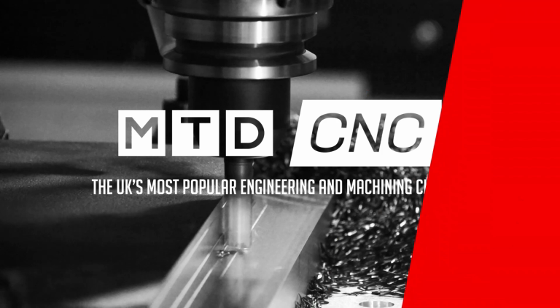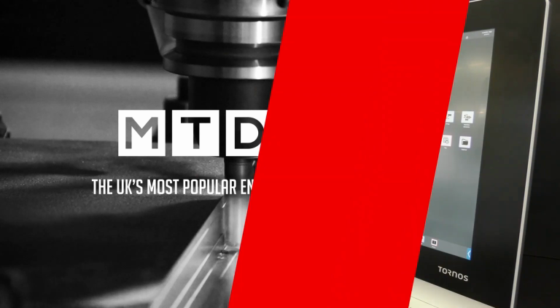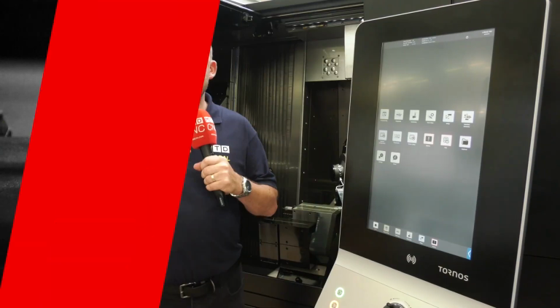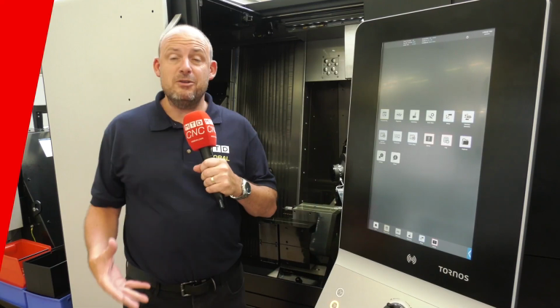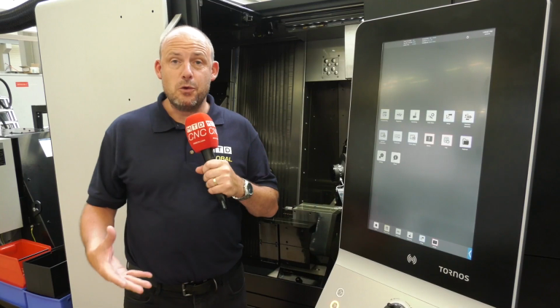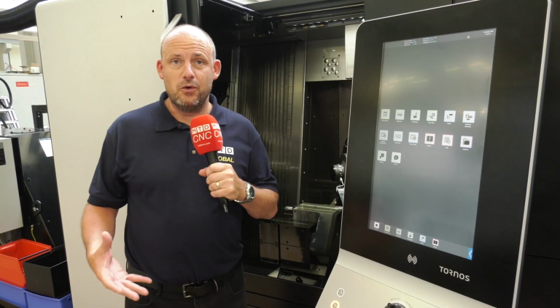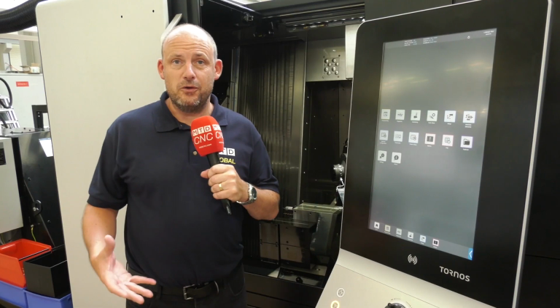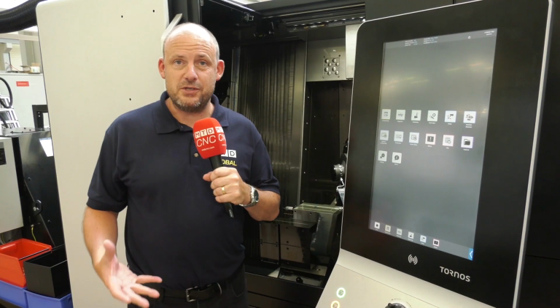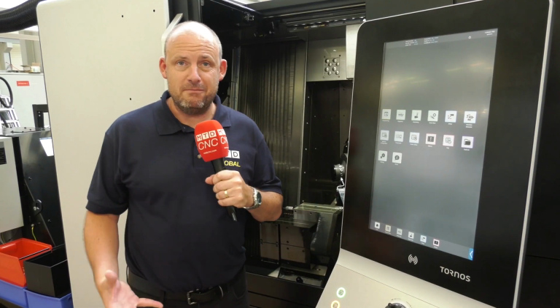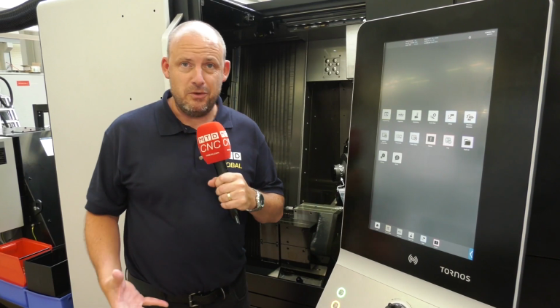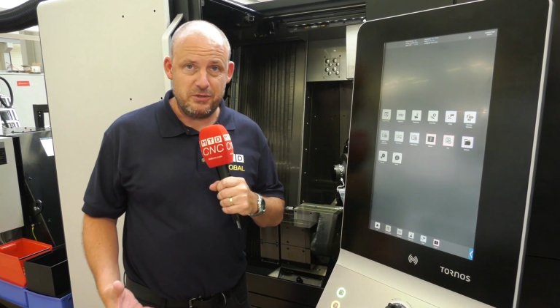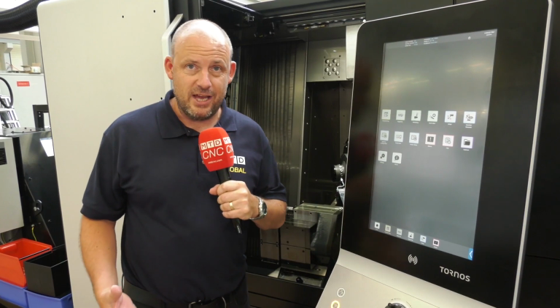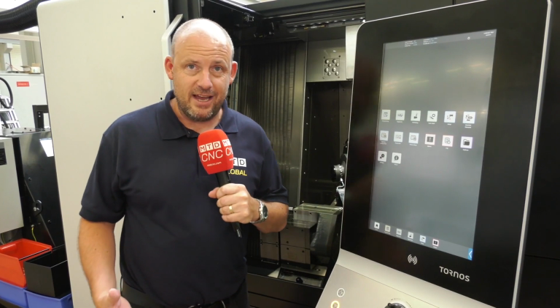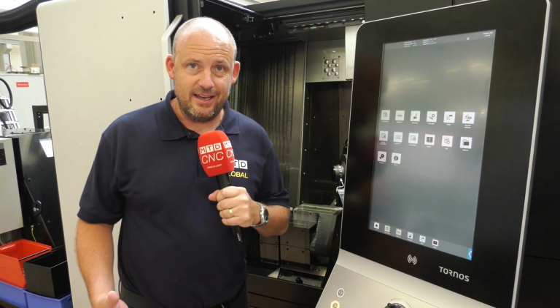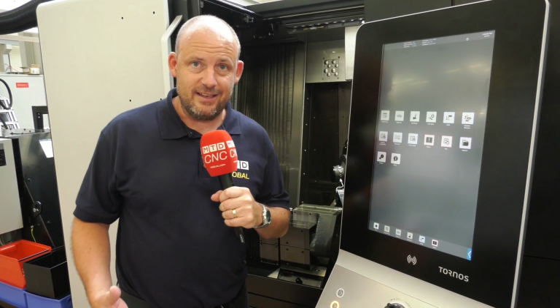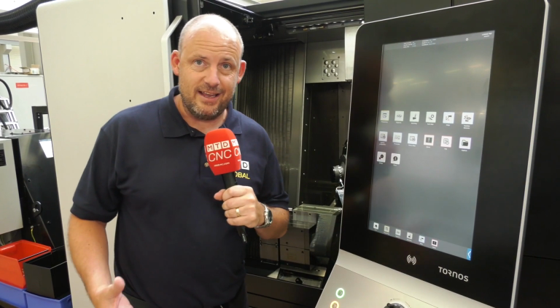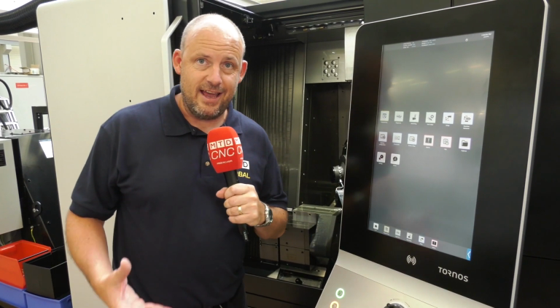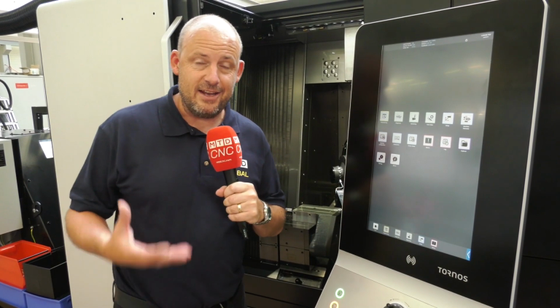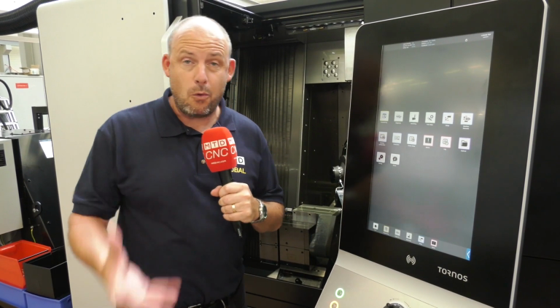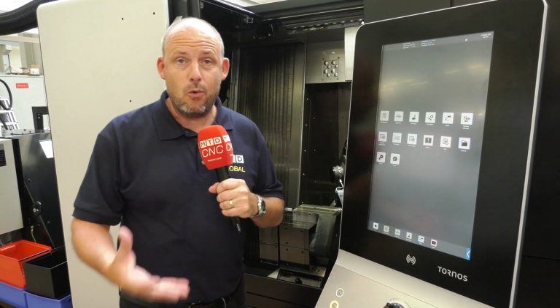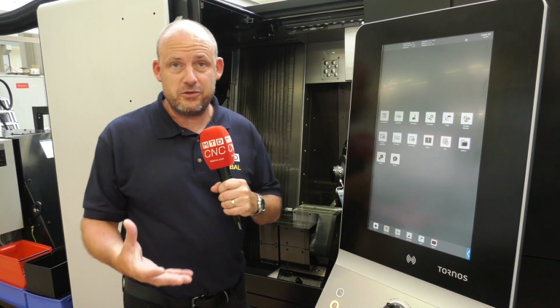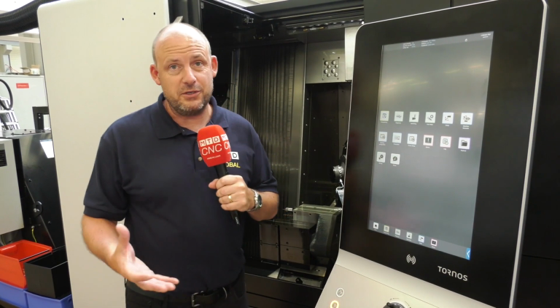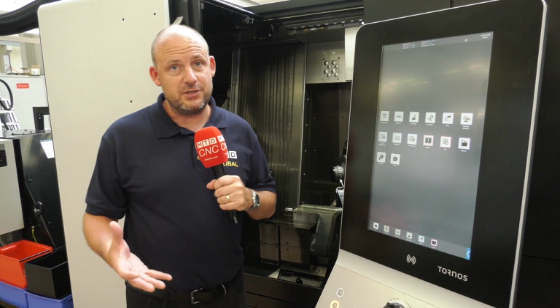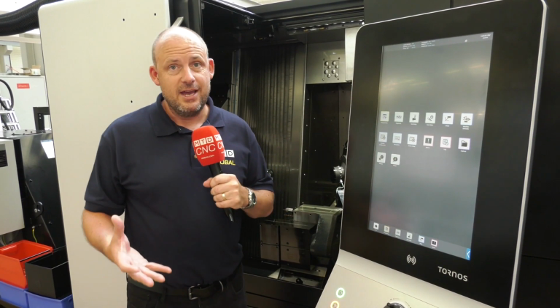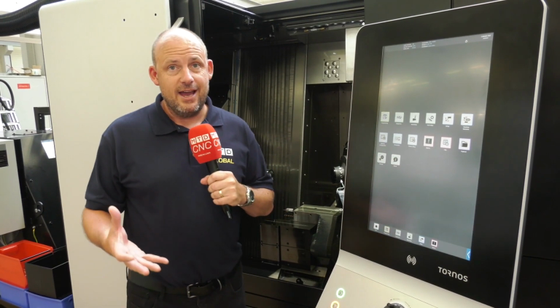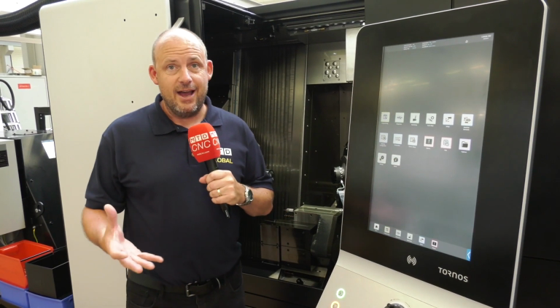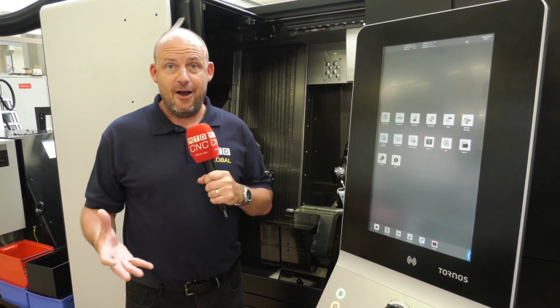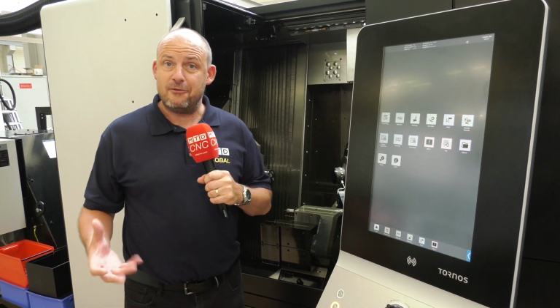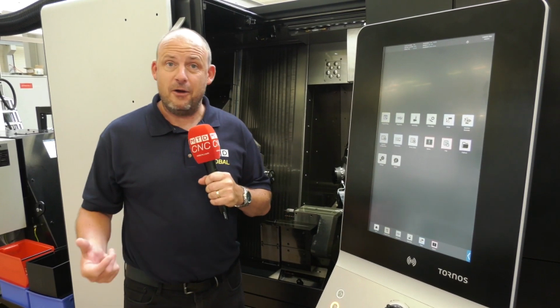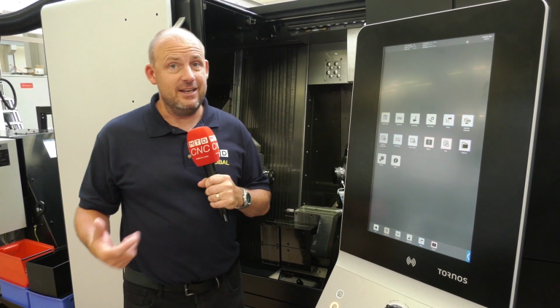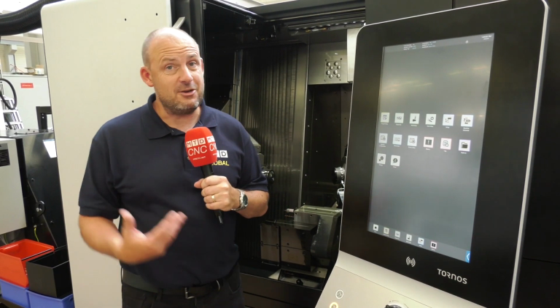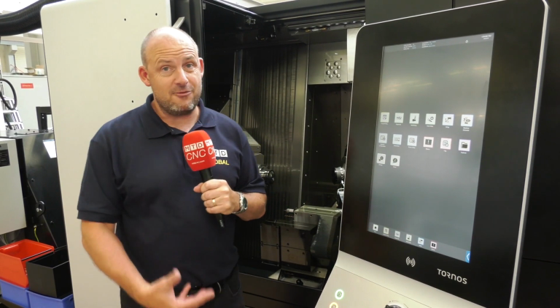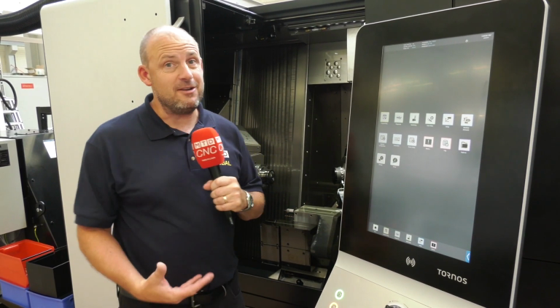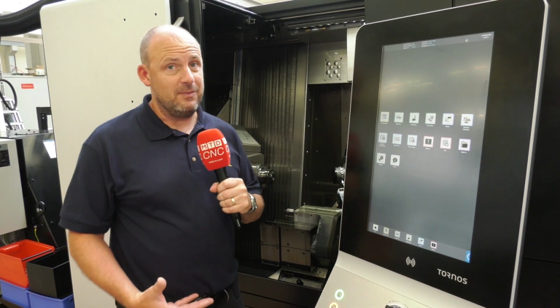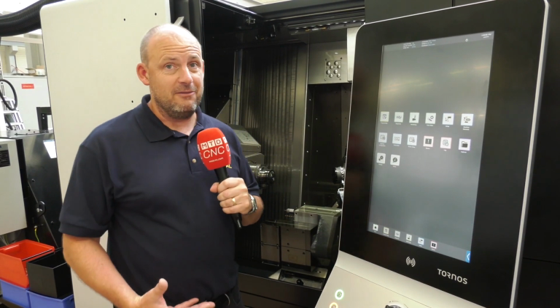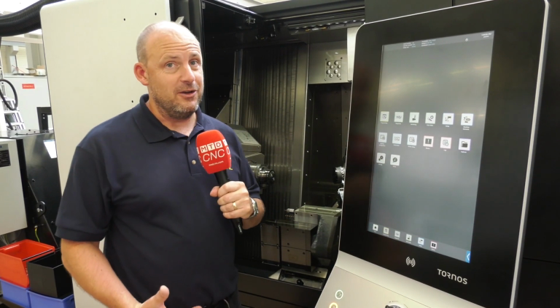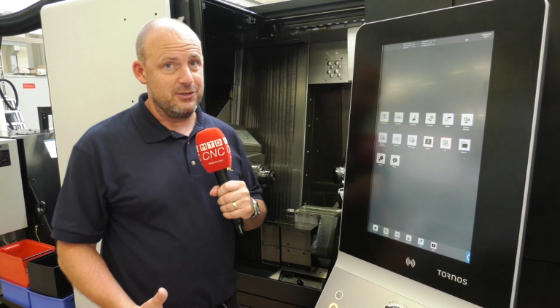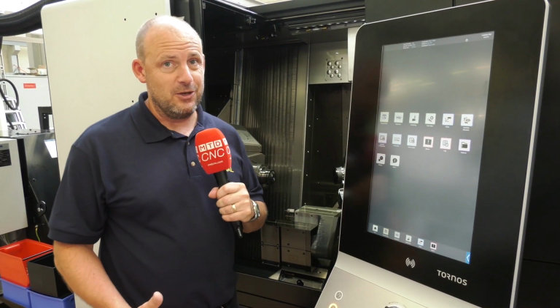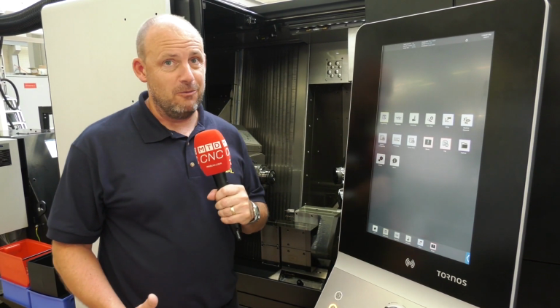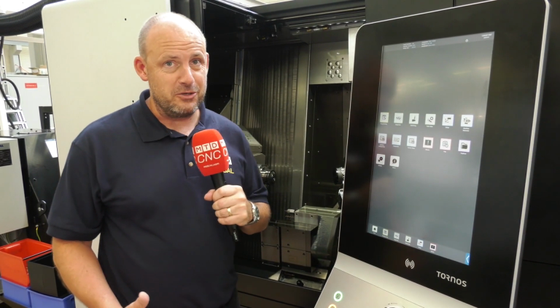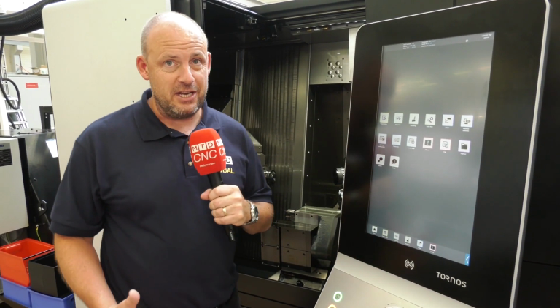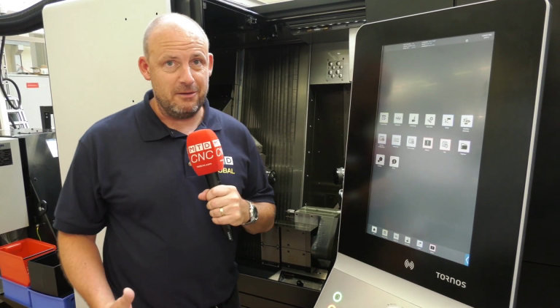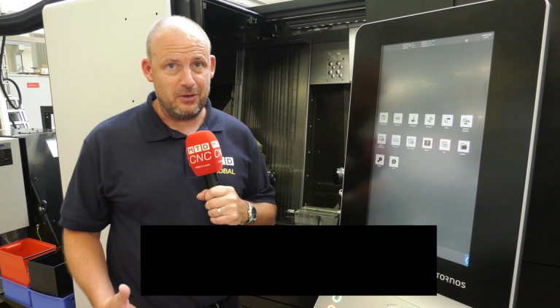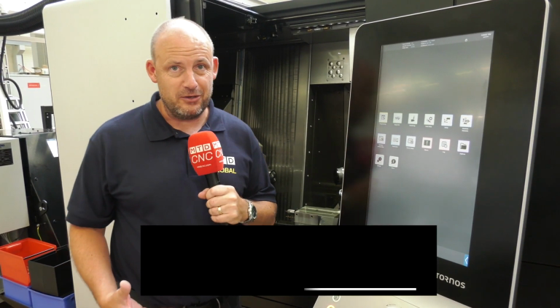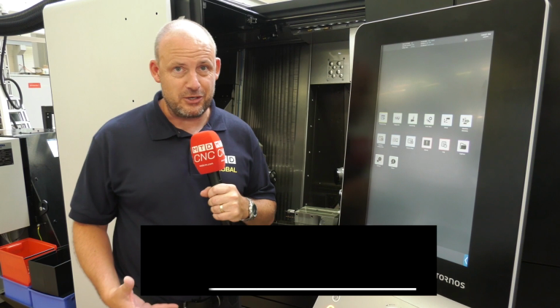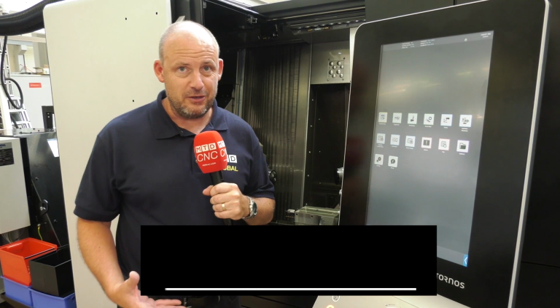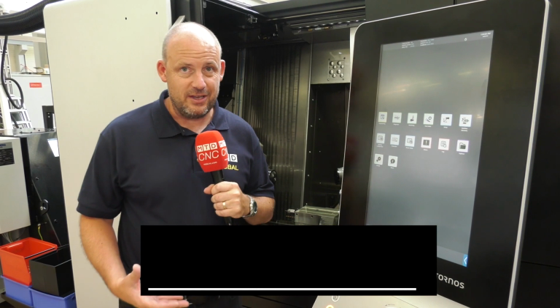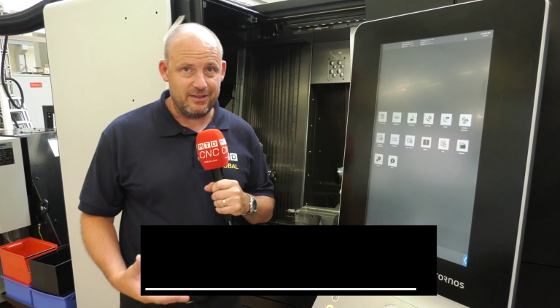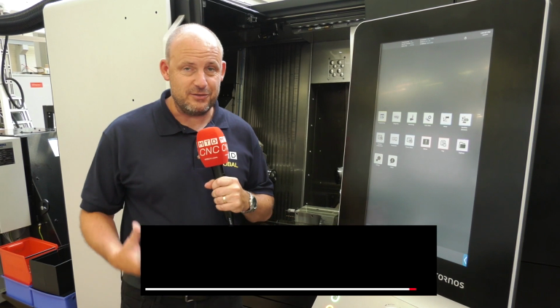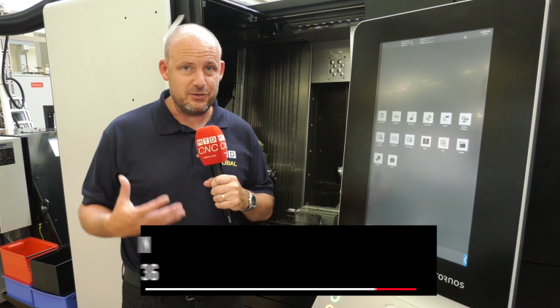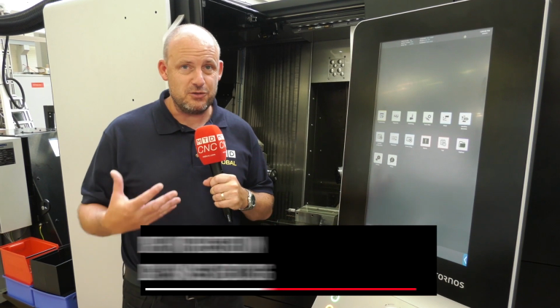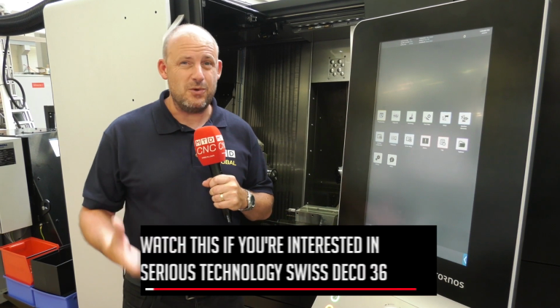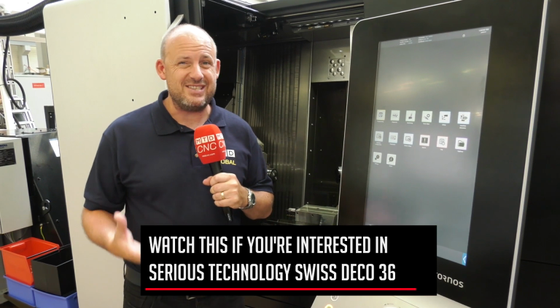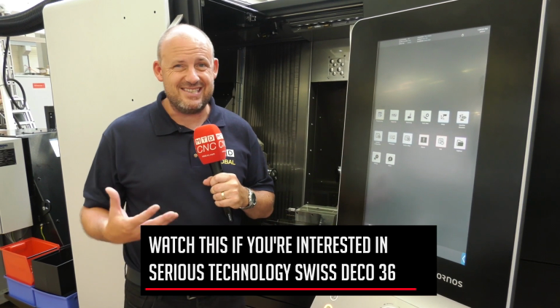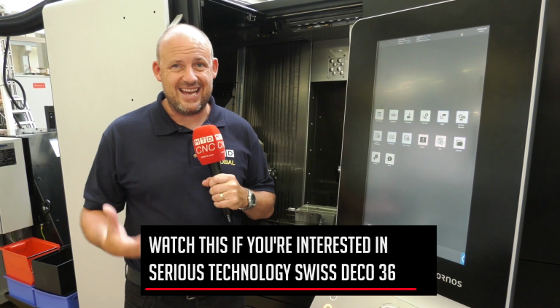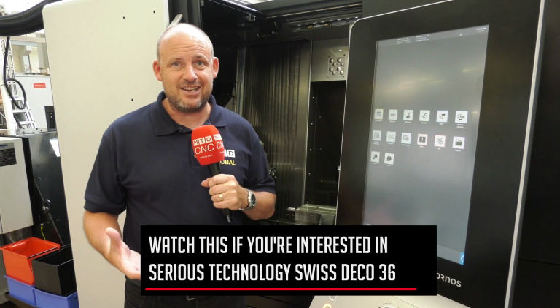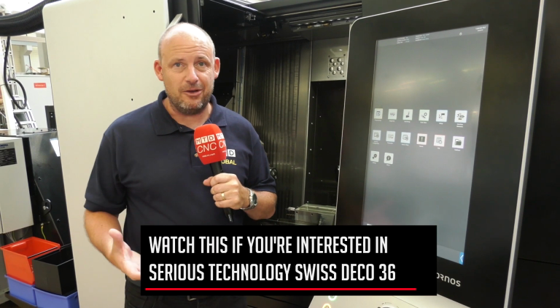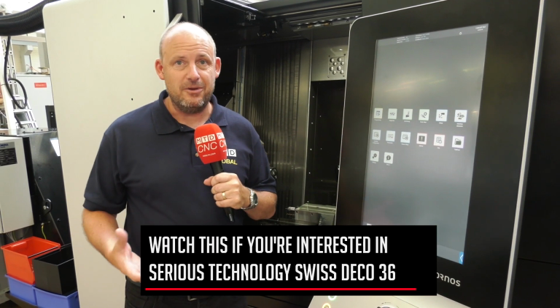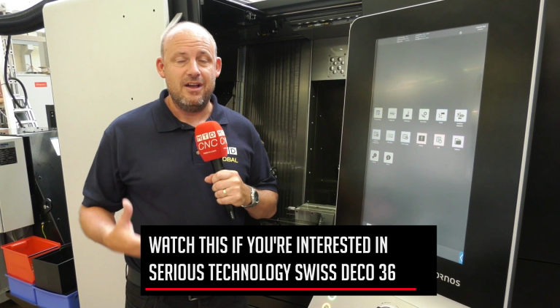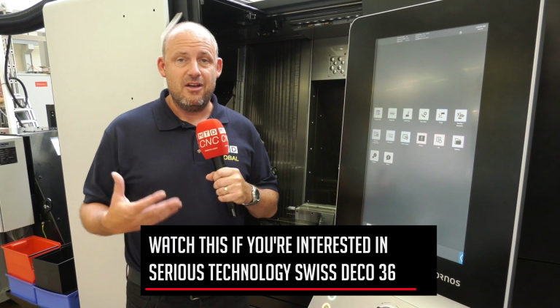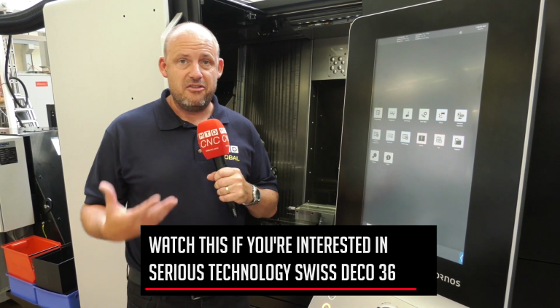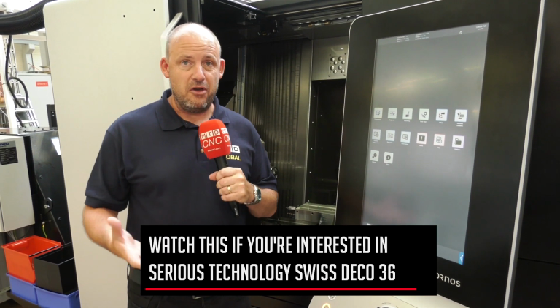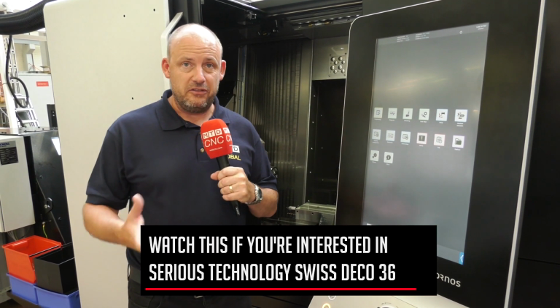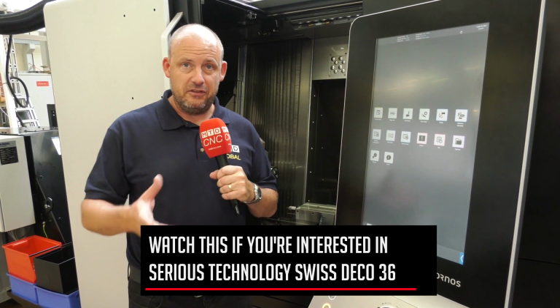I'm at Tornos in Moutier at their headquarters. I've got an incredibly versatile machine I'm going to show you here. This is the Swiss Deco 36.